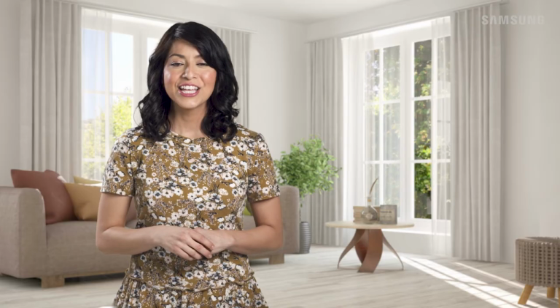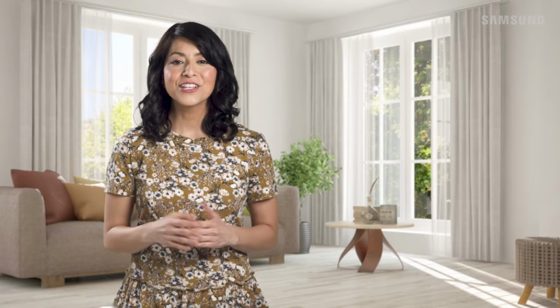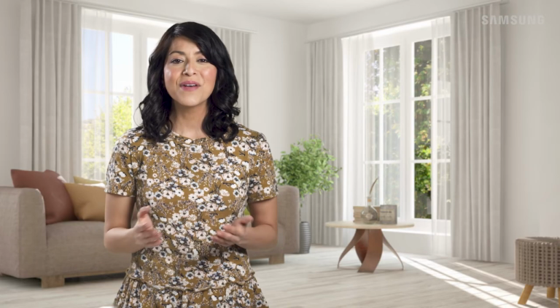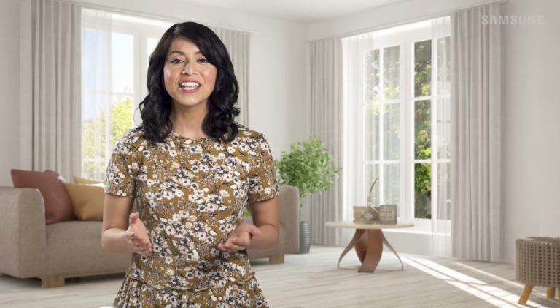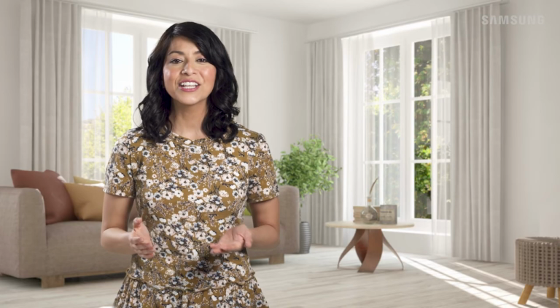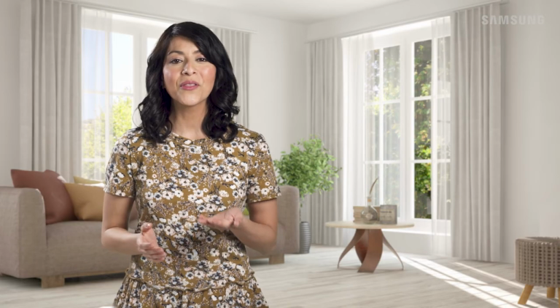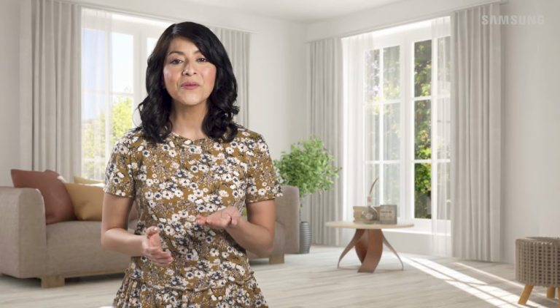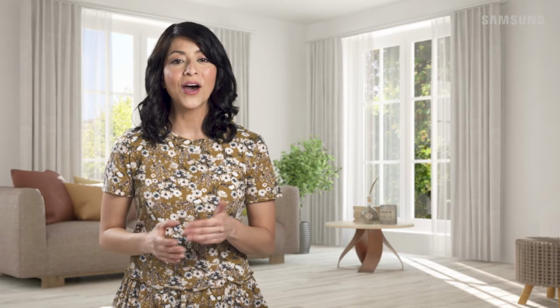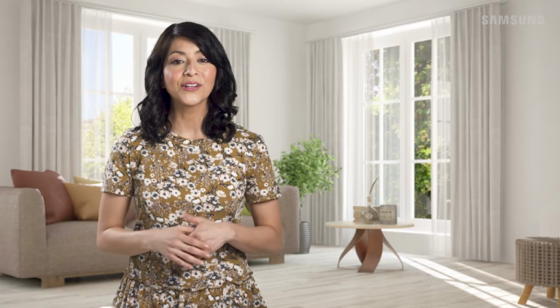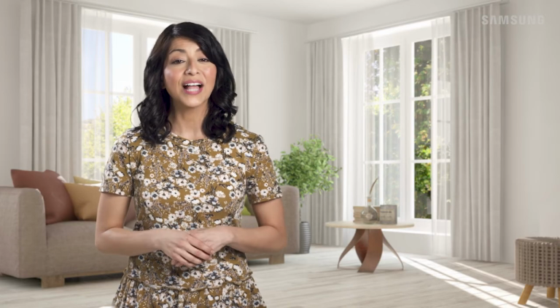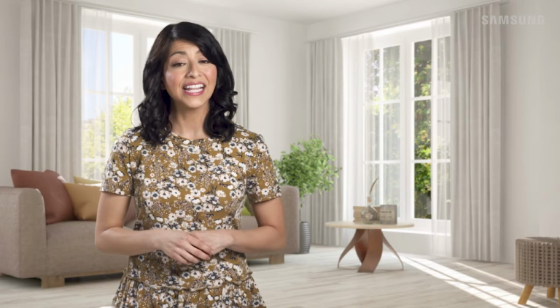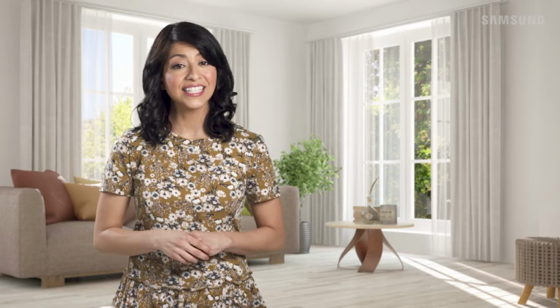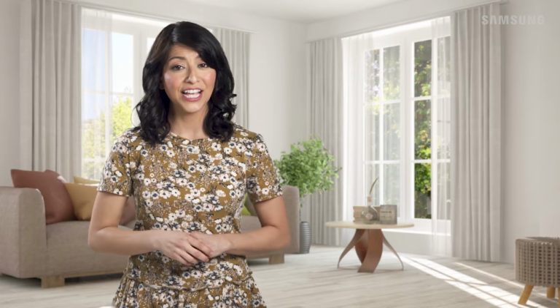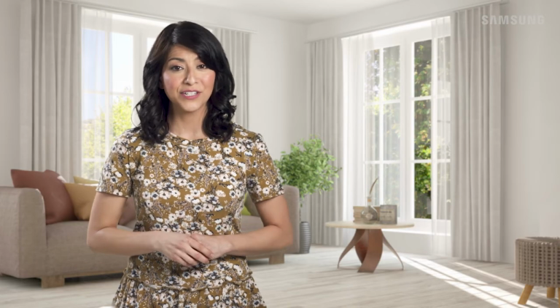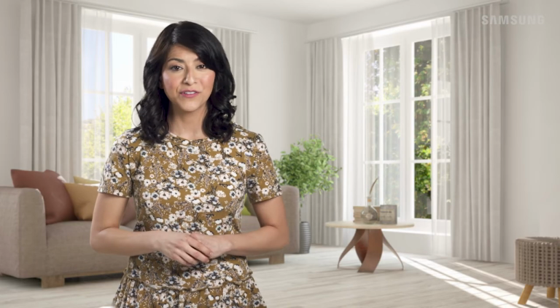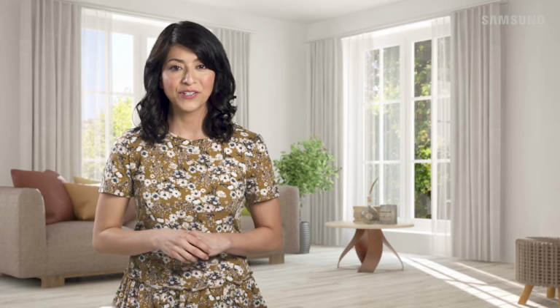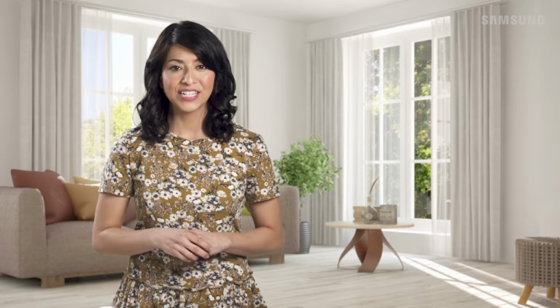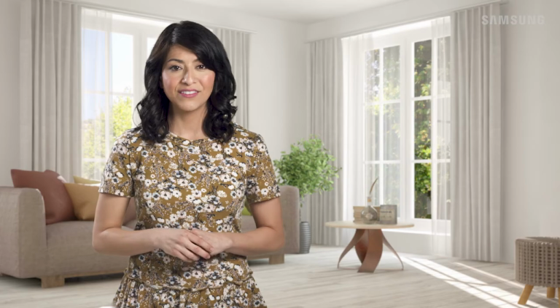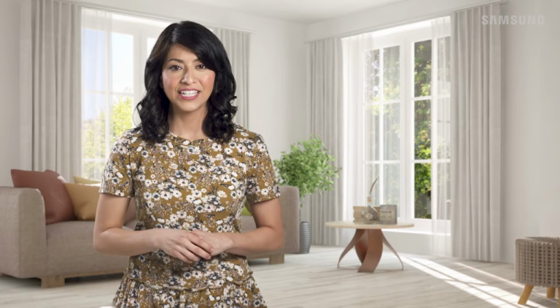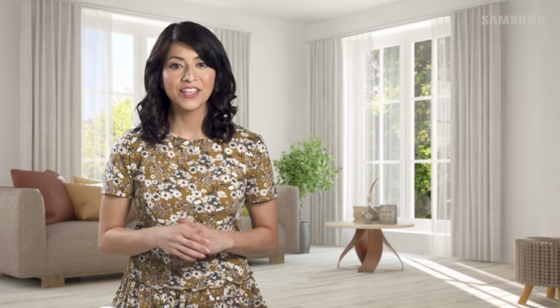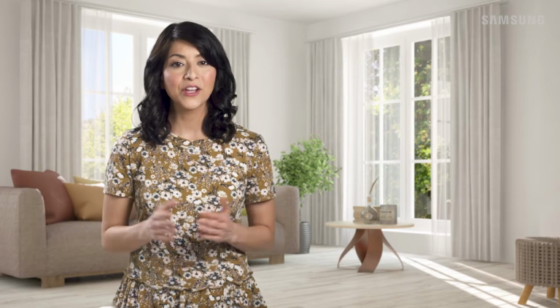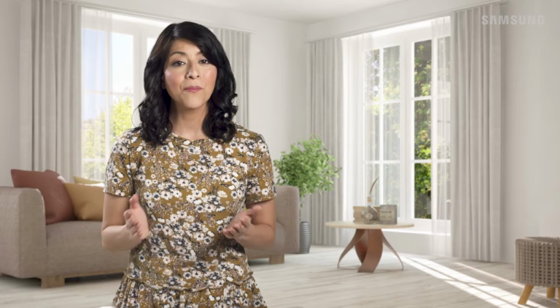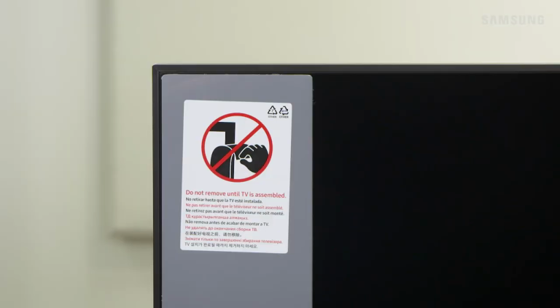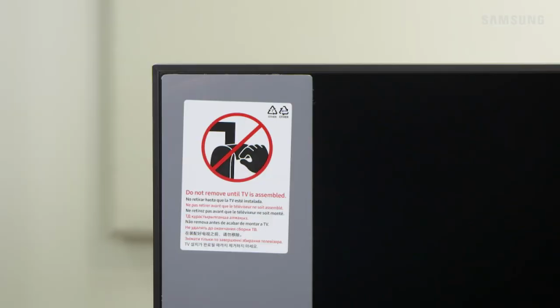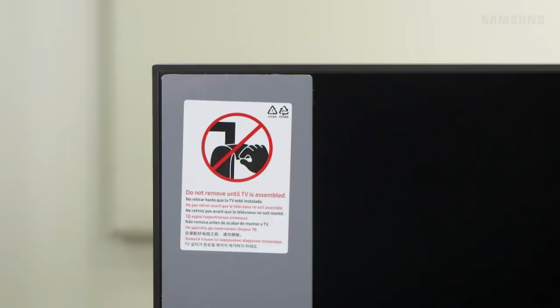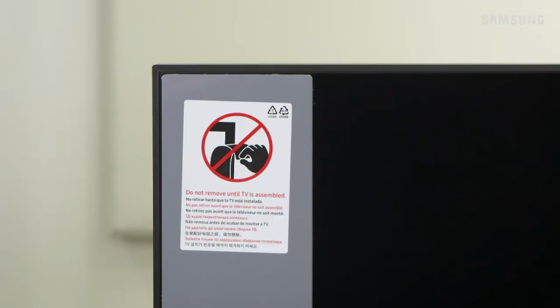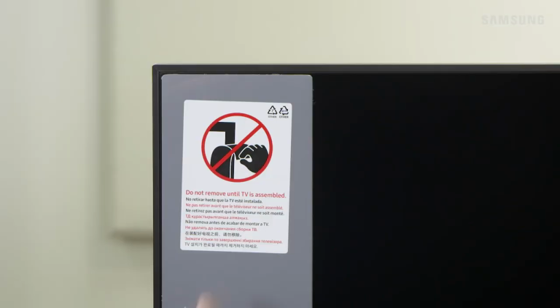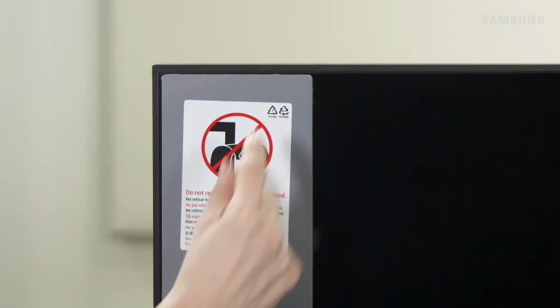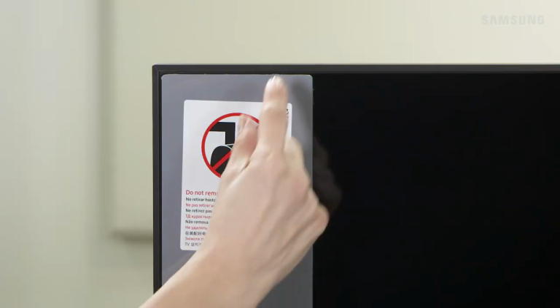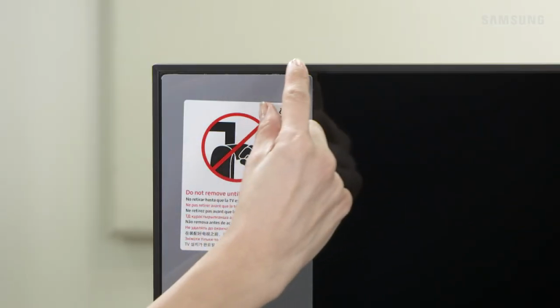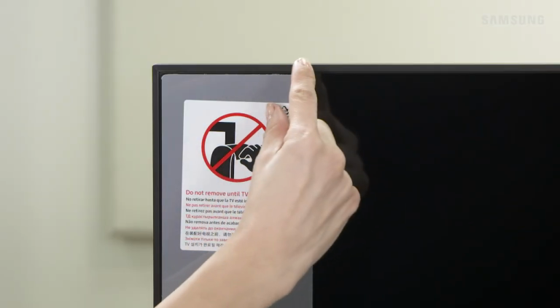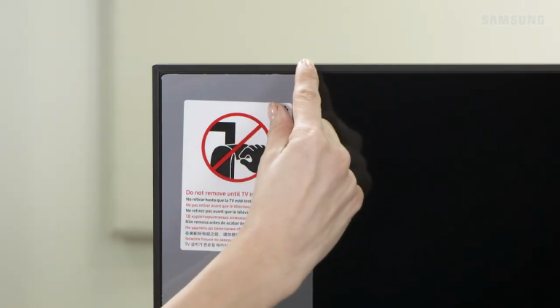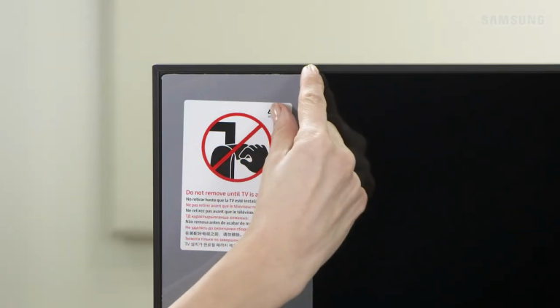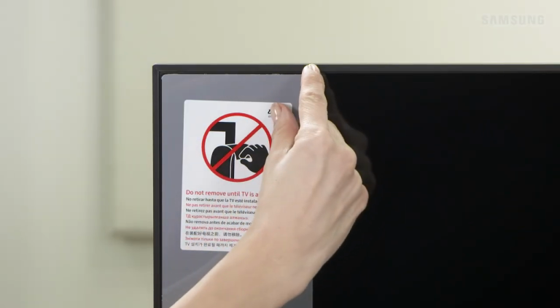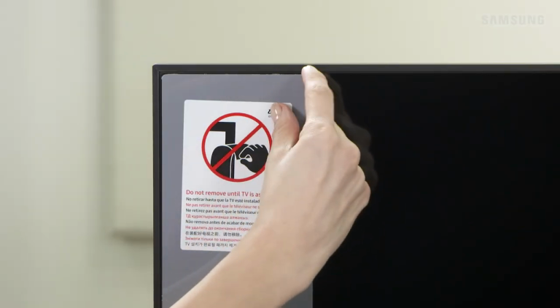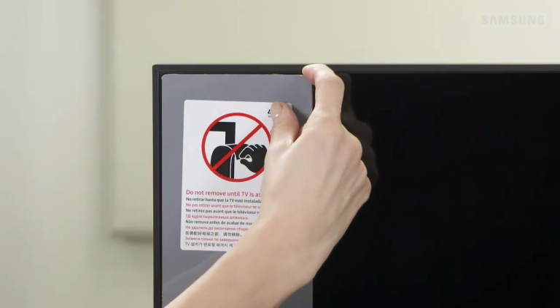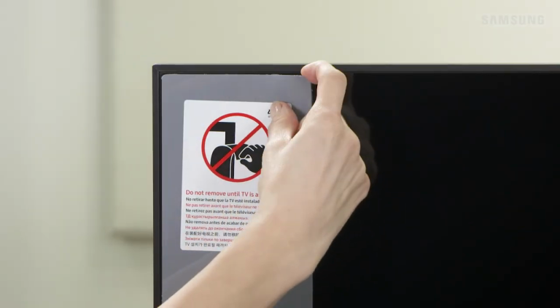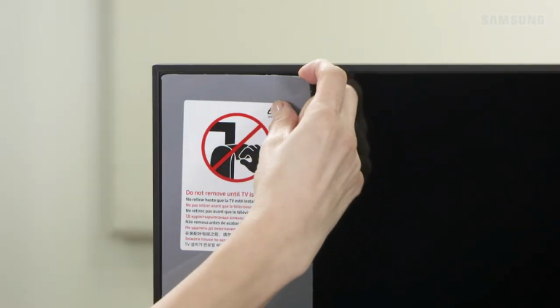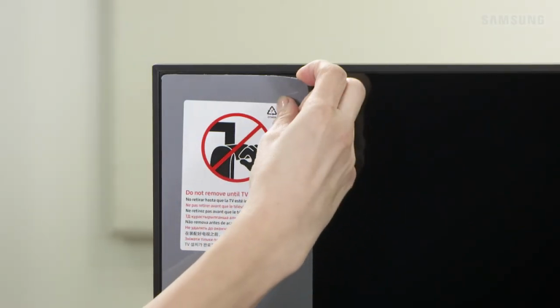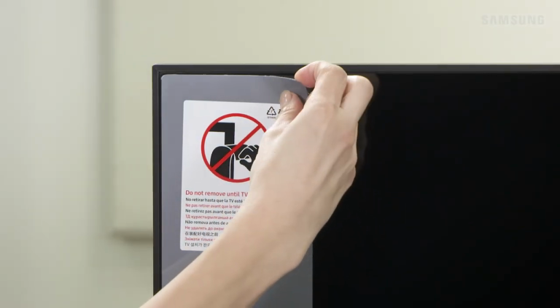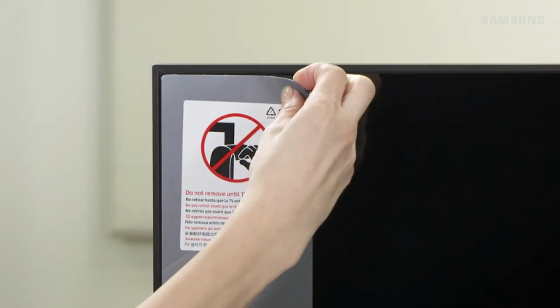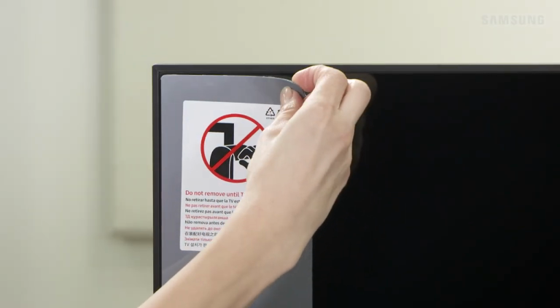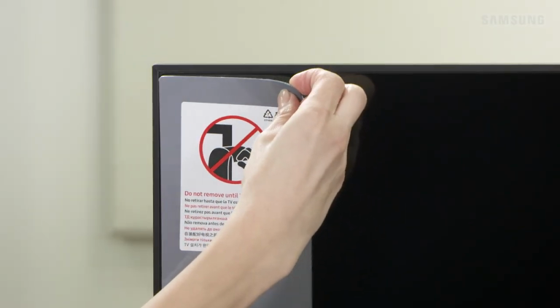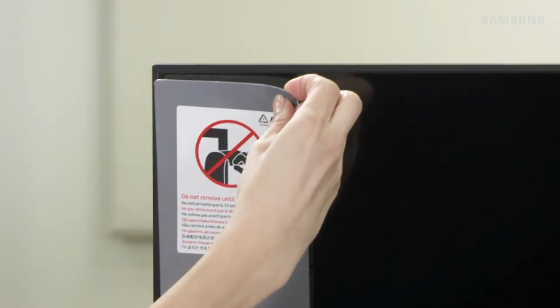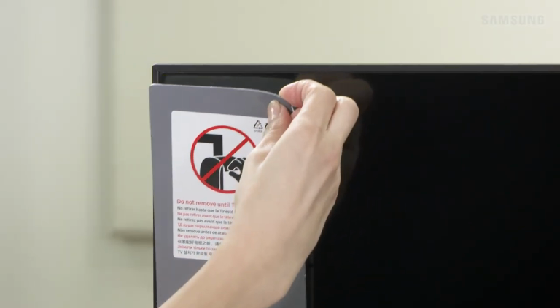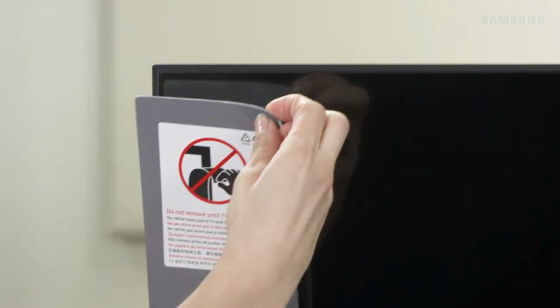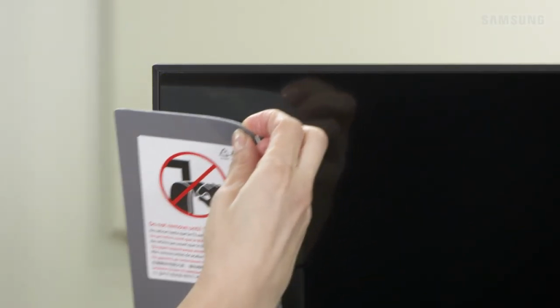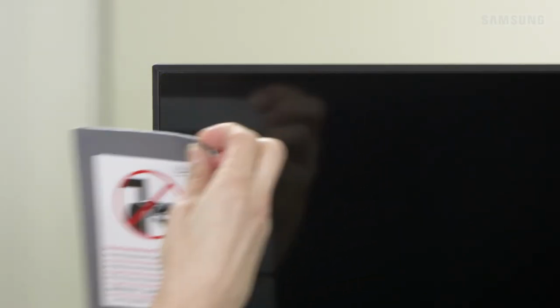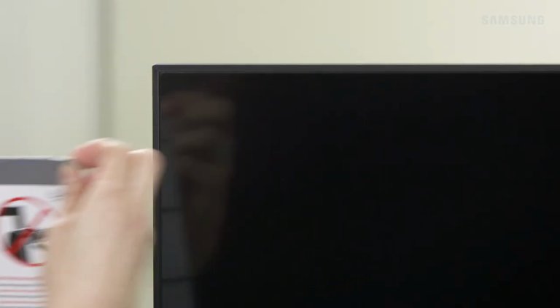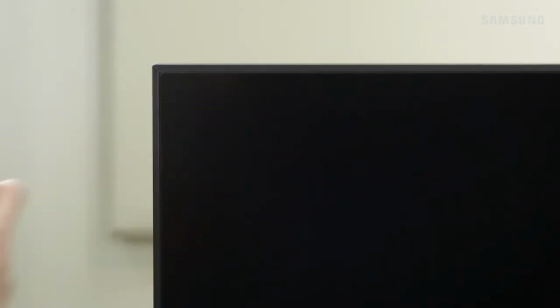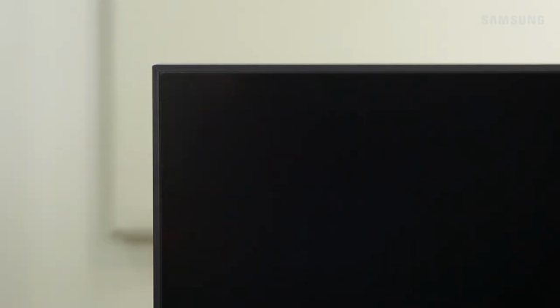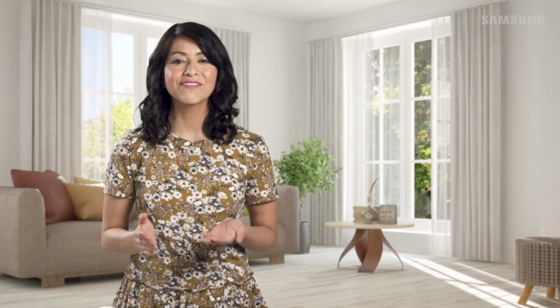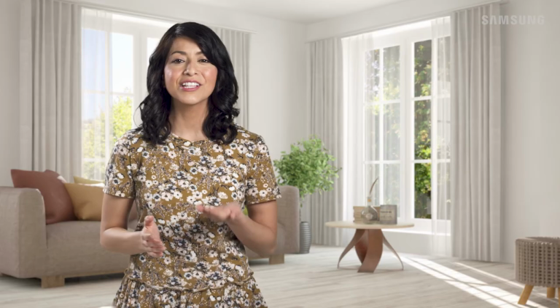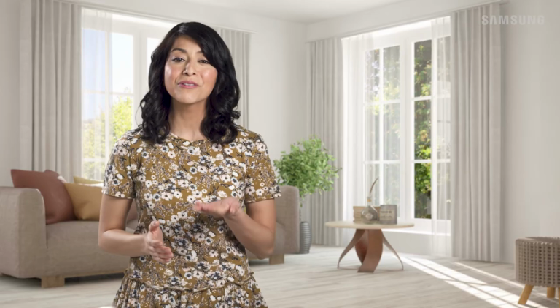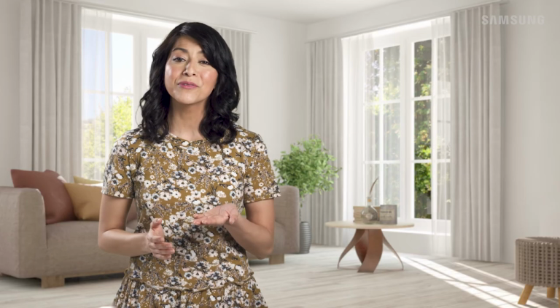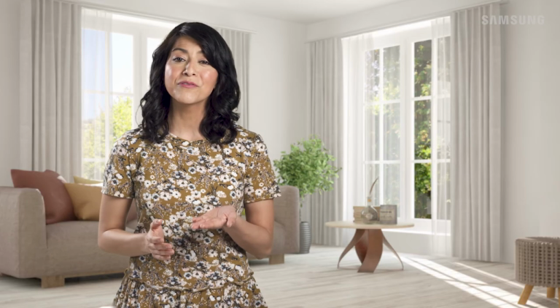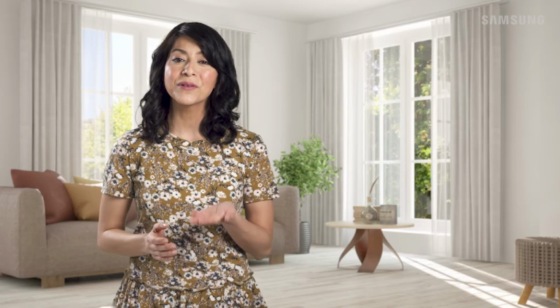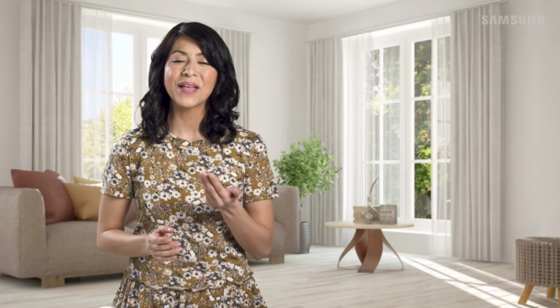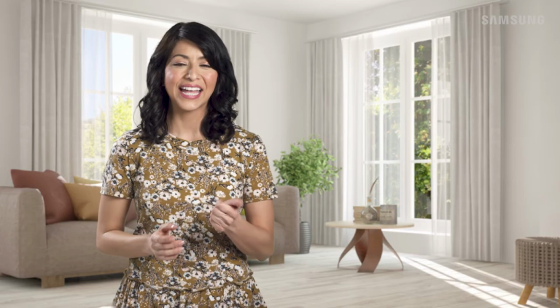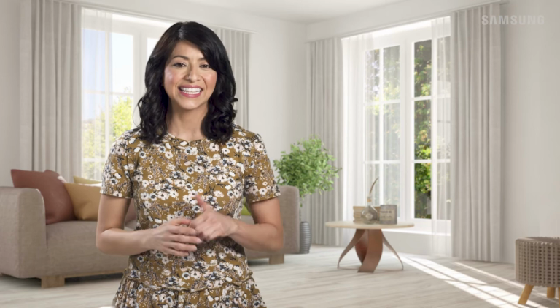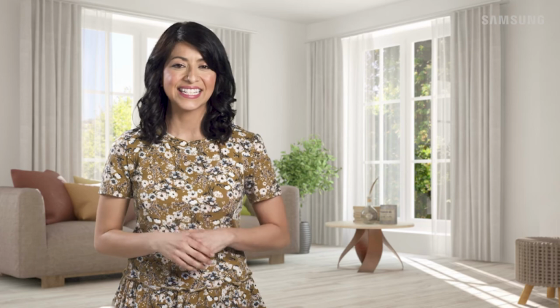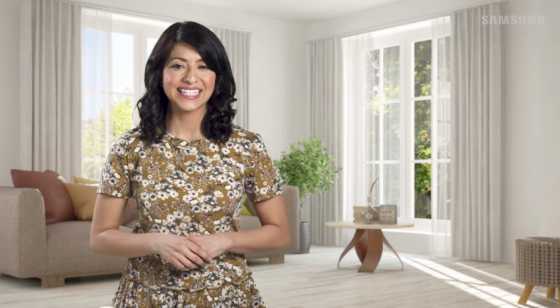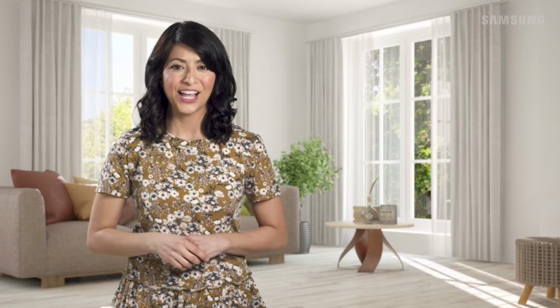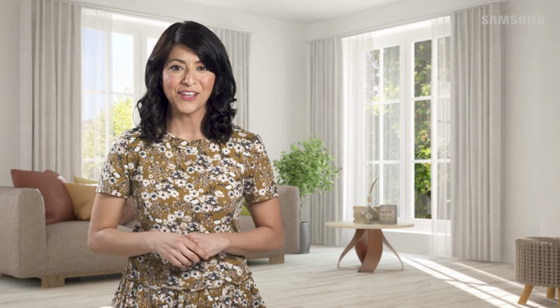Depending on the model and size of your TV, there might be protective padding along the front display. You can safely remove them at this time.